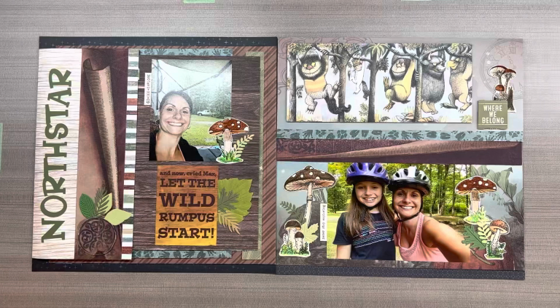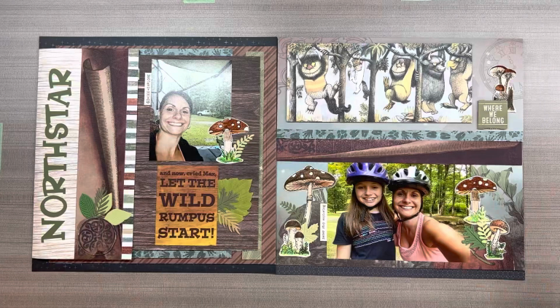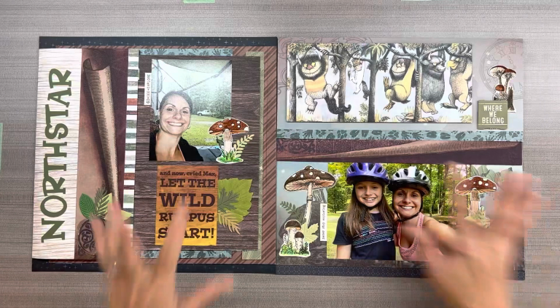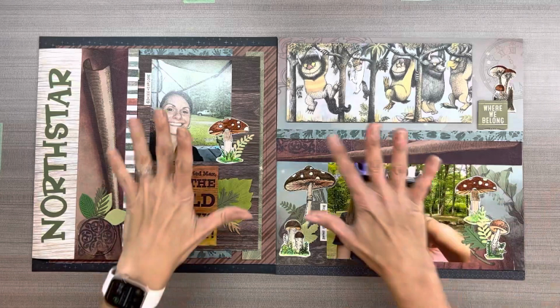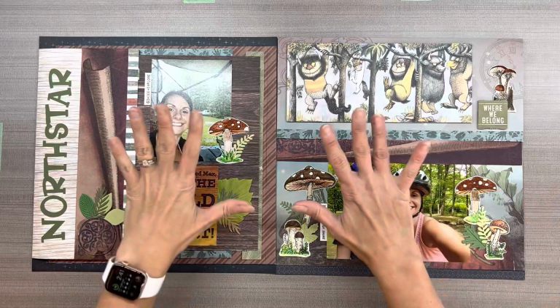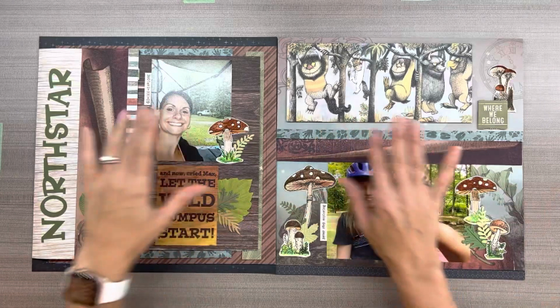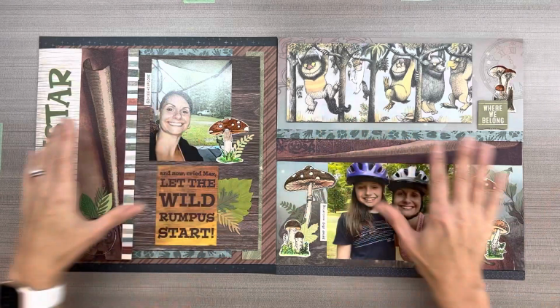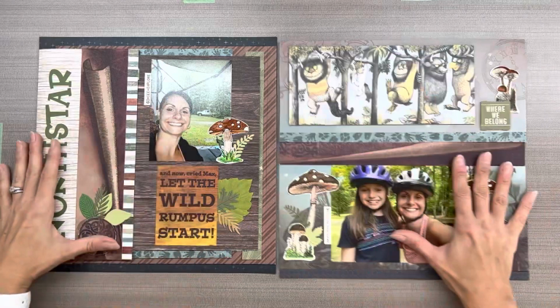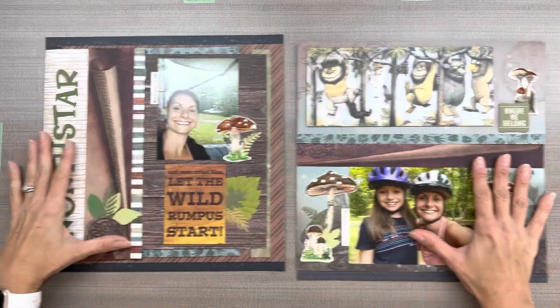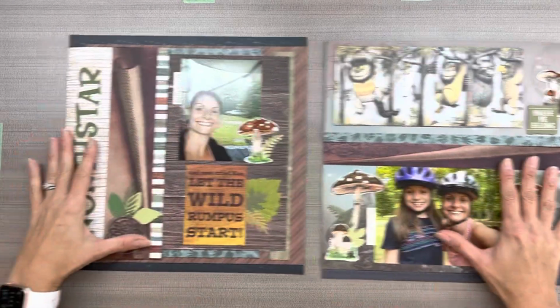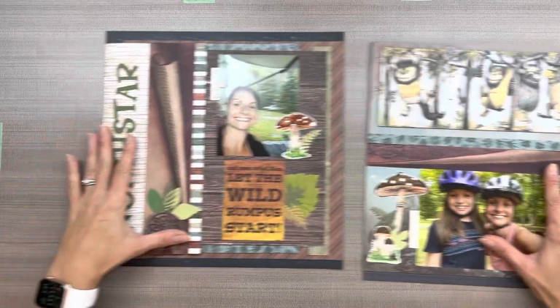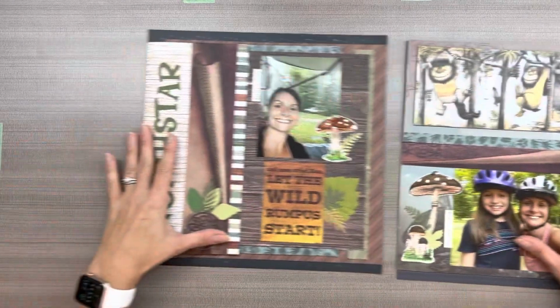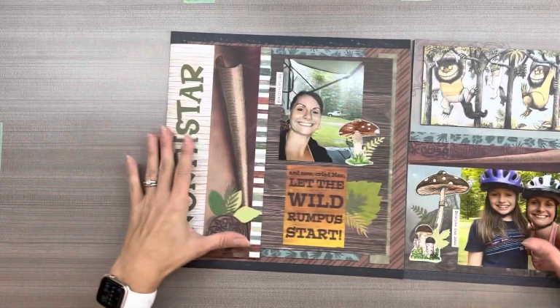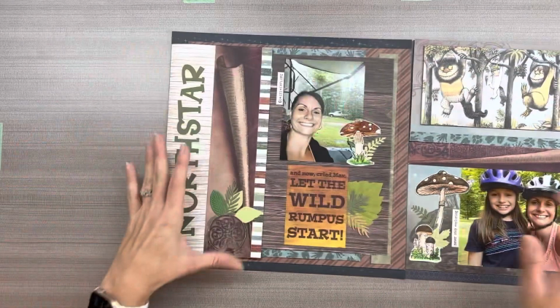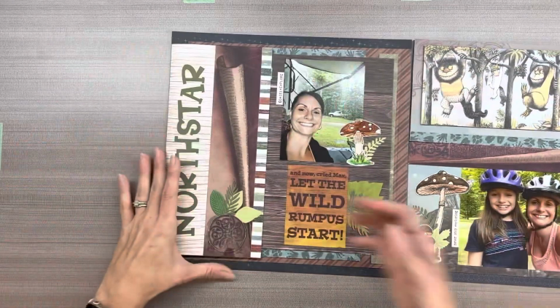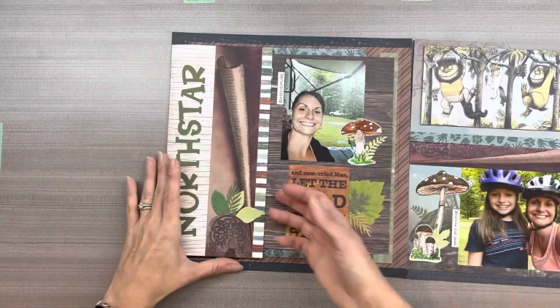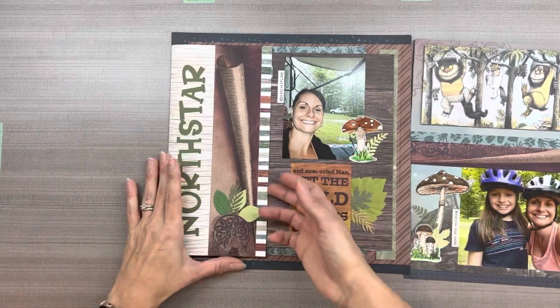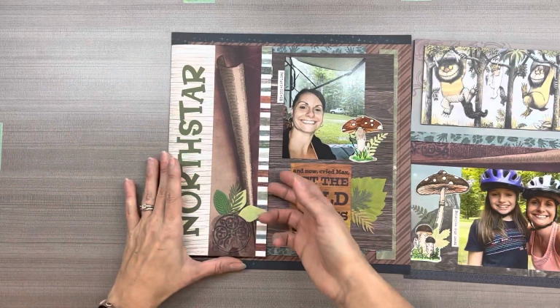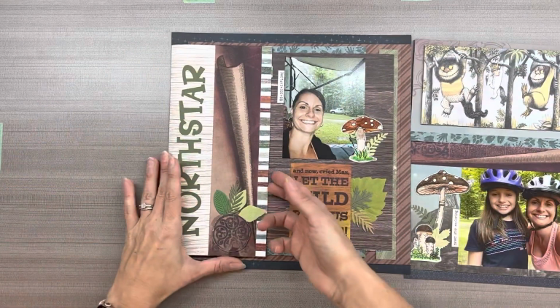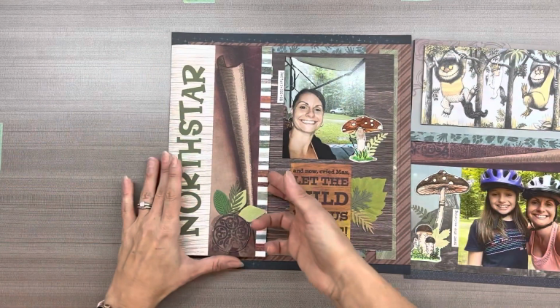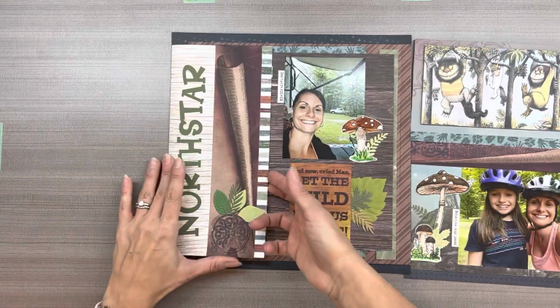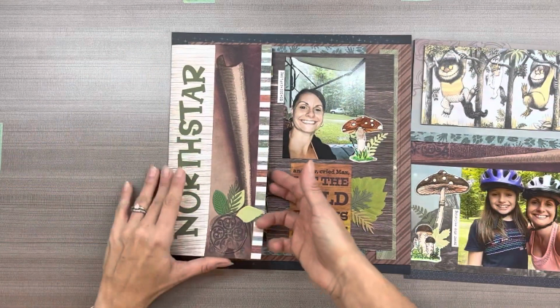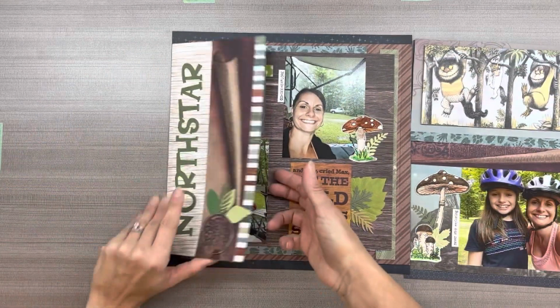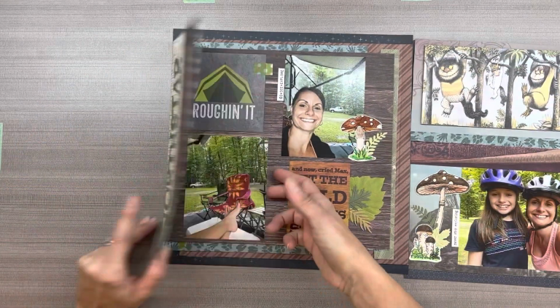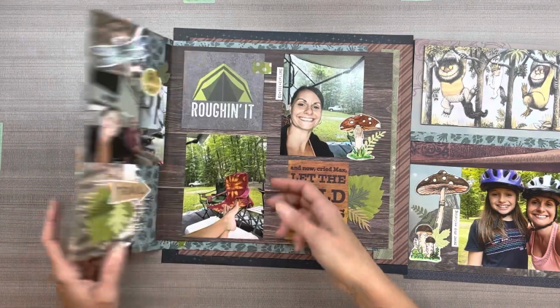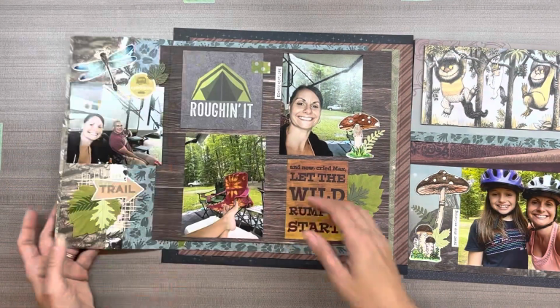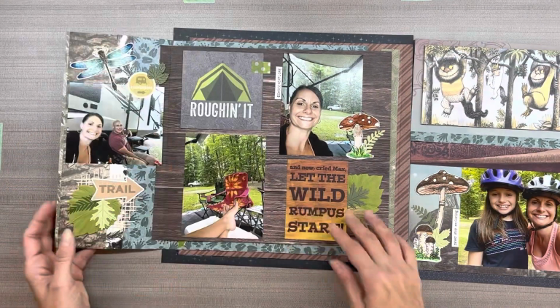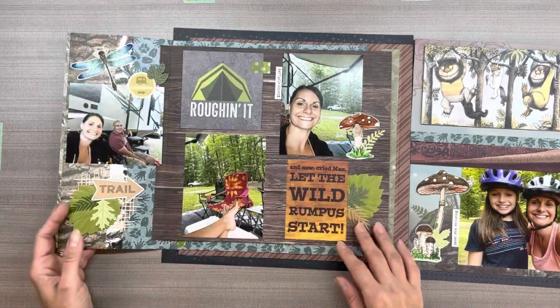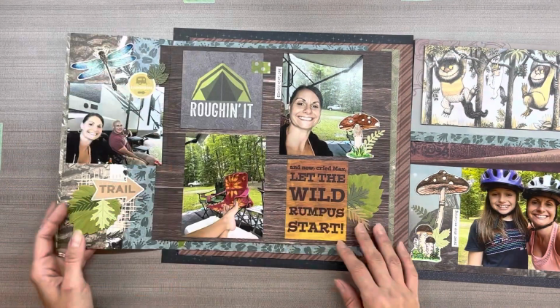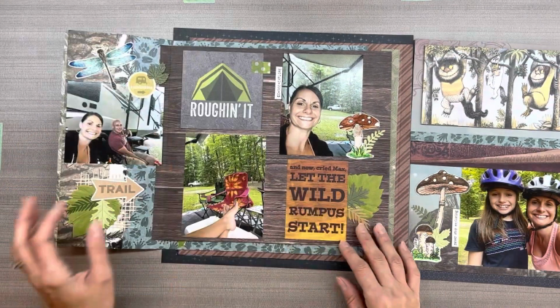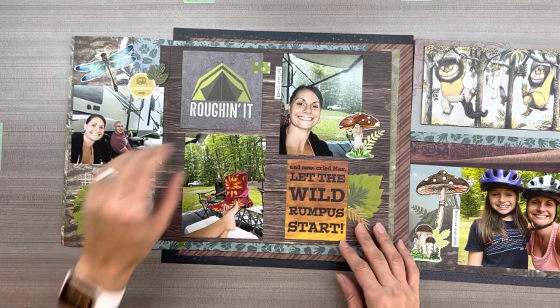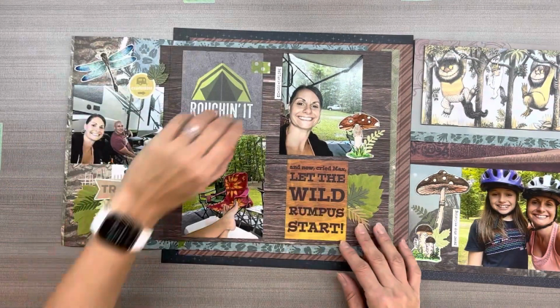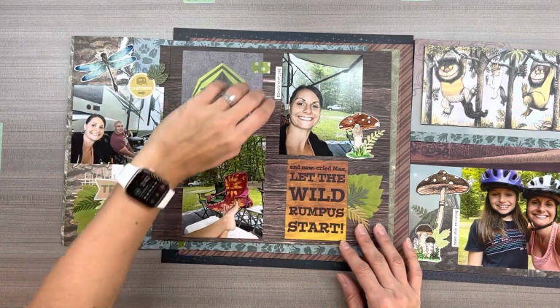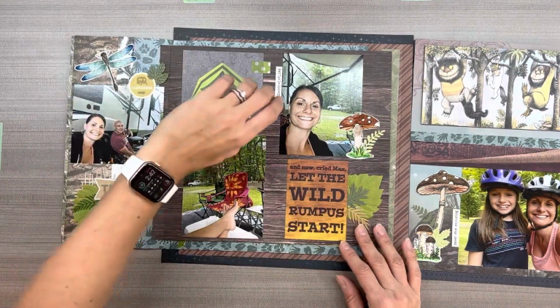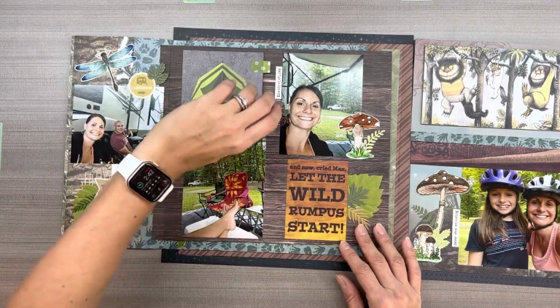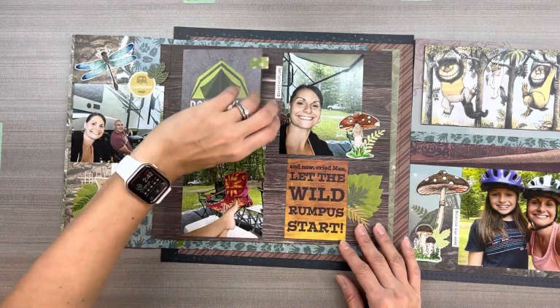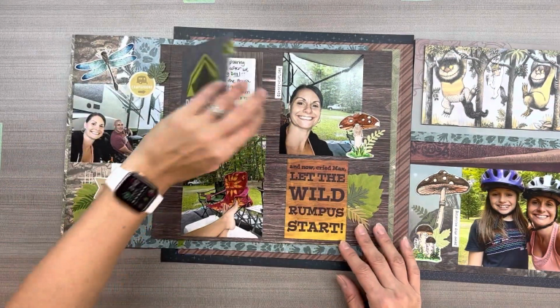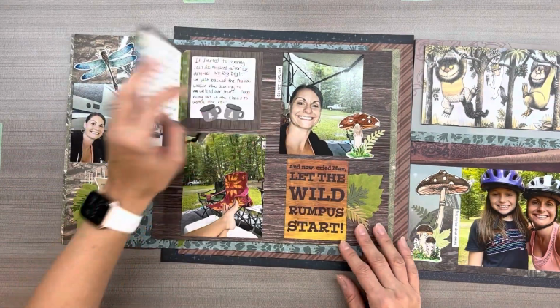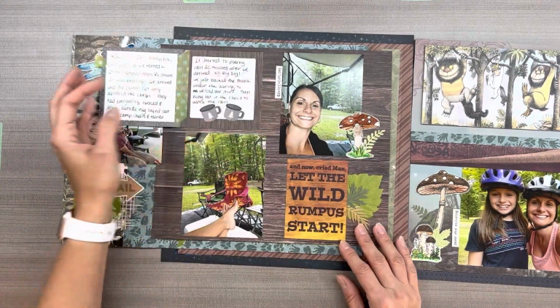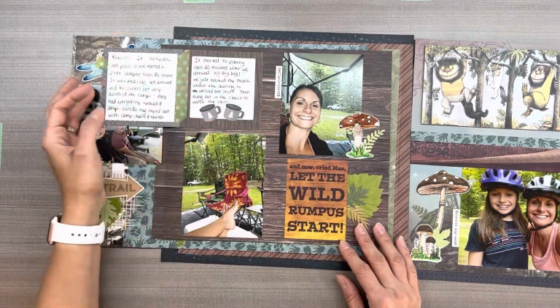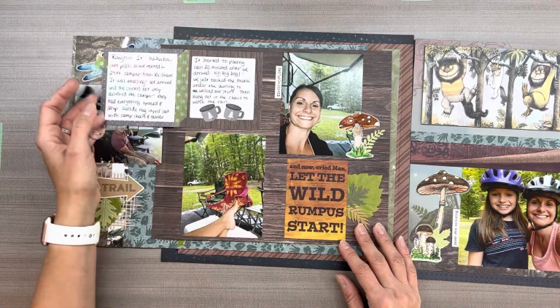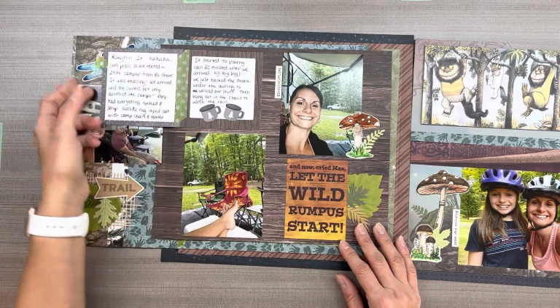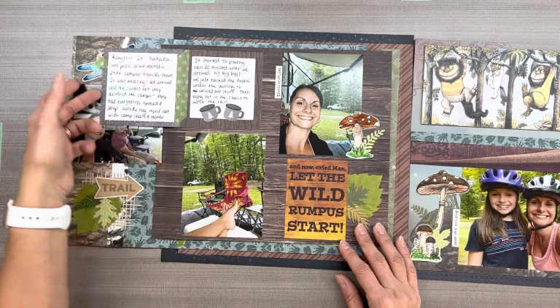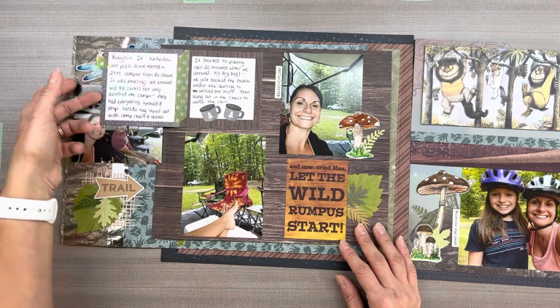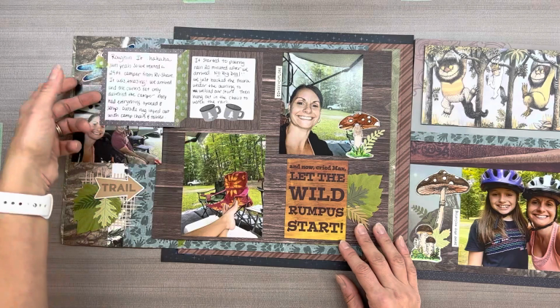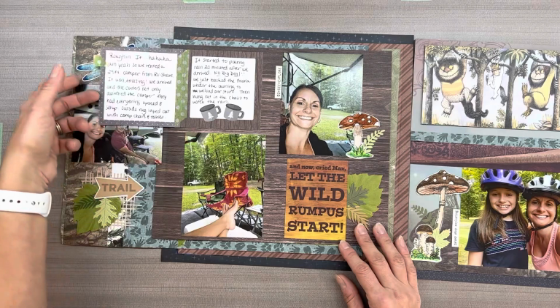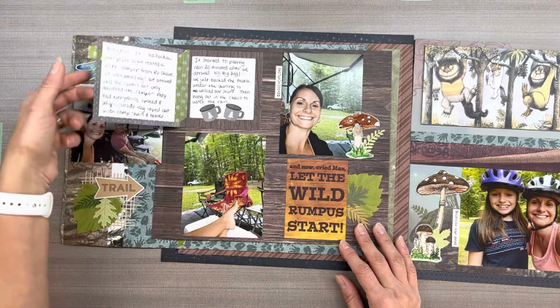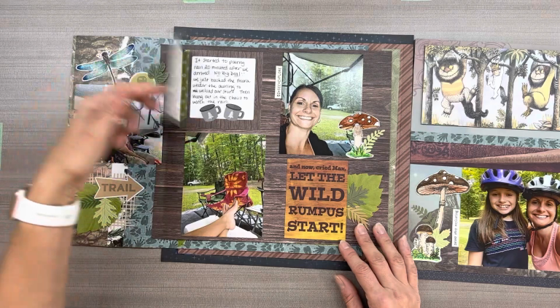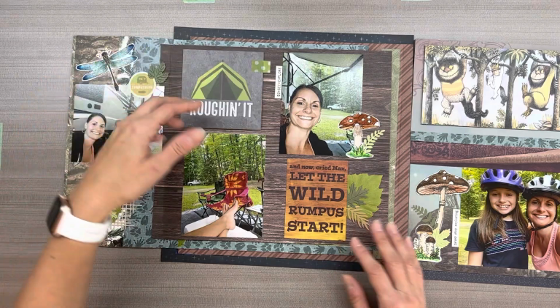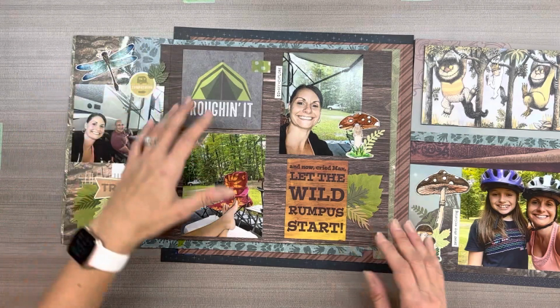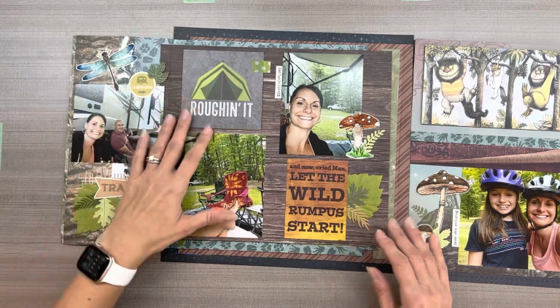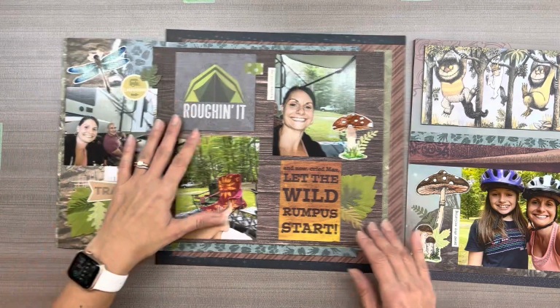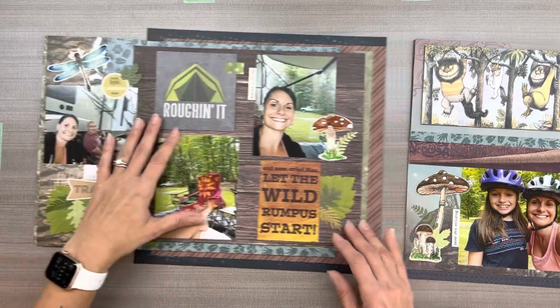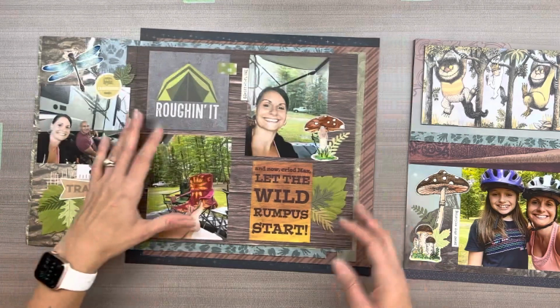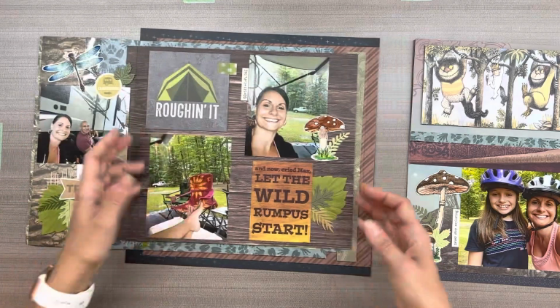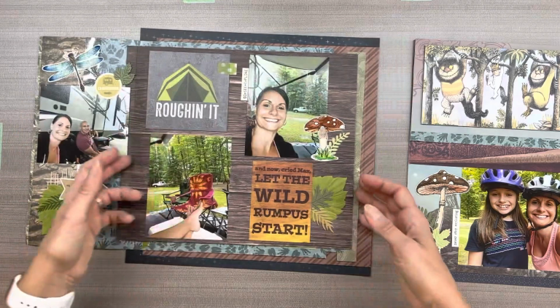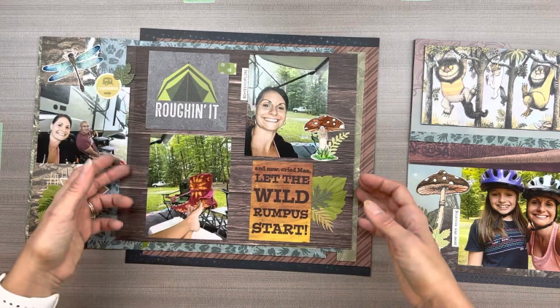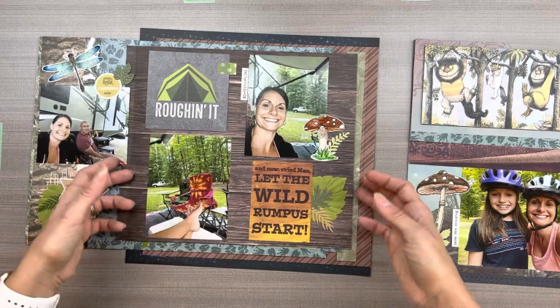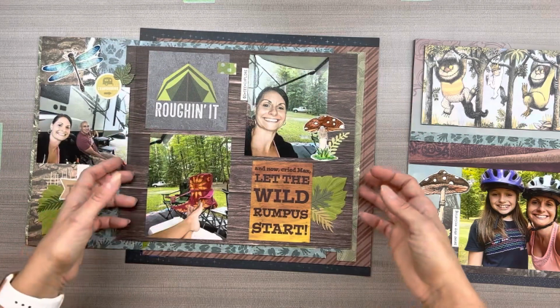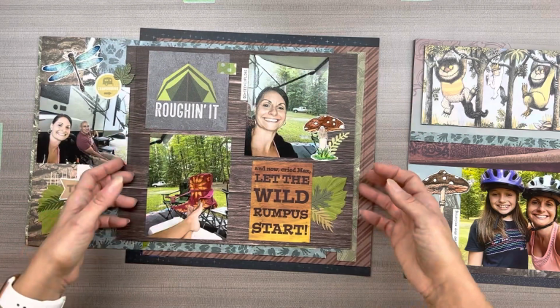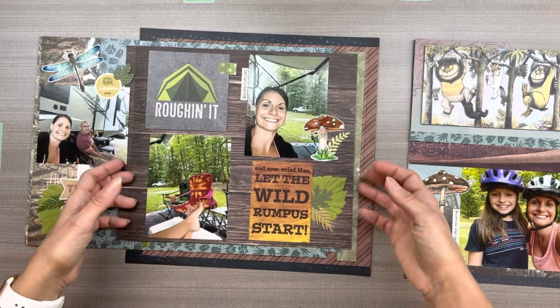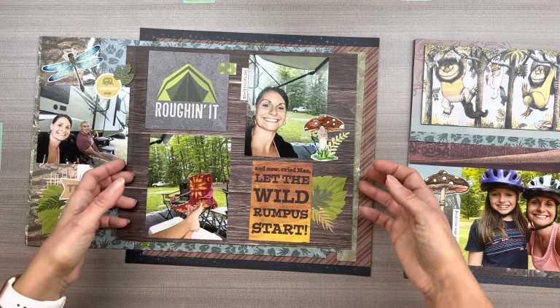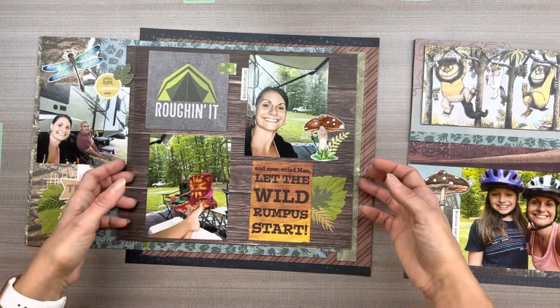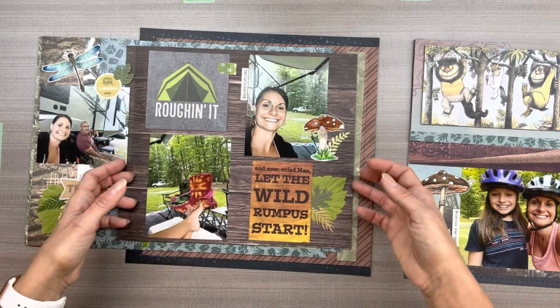Hey everybody! It's Brie Beaupre with Interactive Scrapbooking. This is my North Star layout. This was the camping trip we took back in 2020.